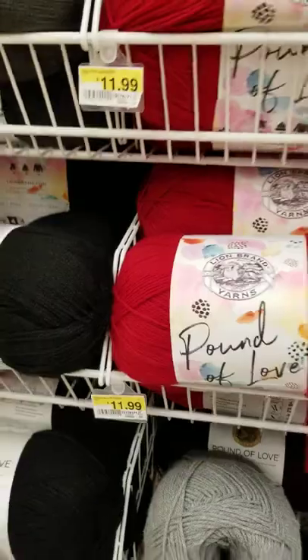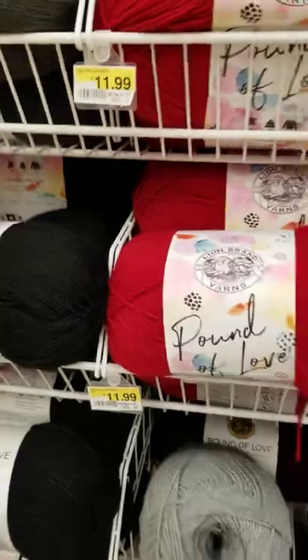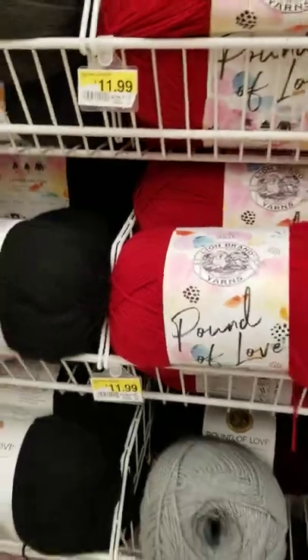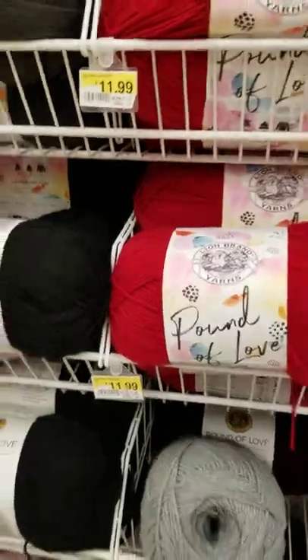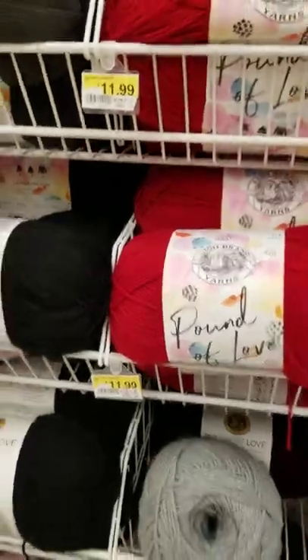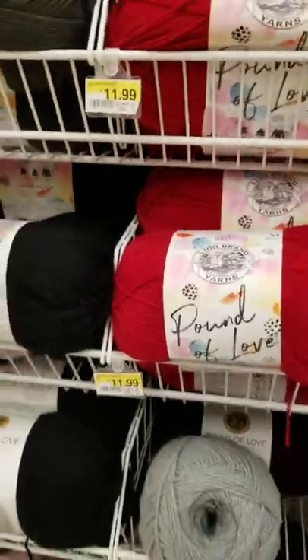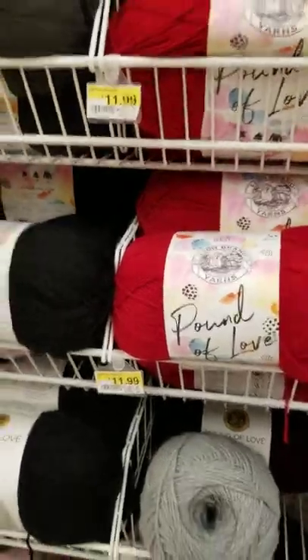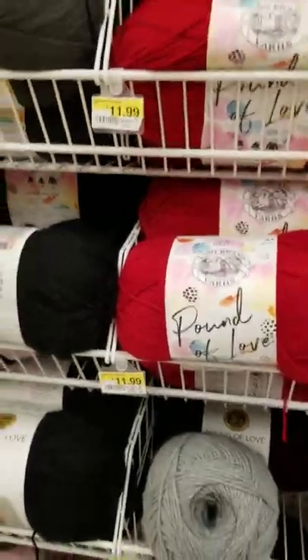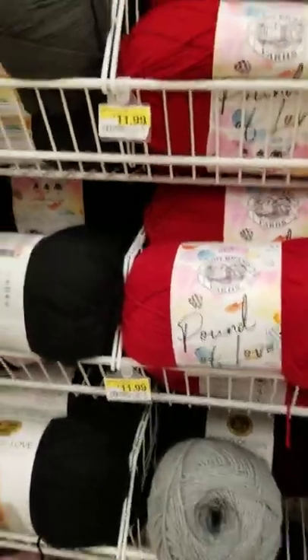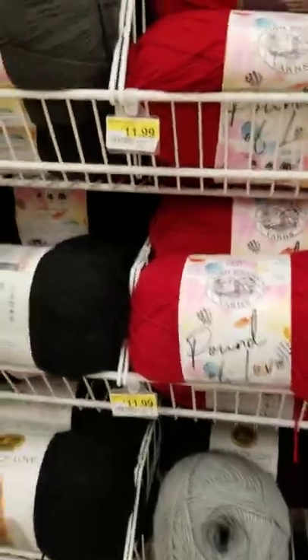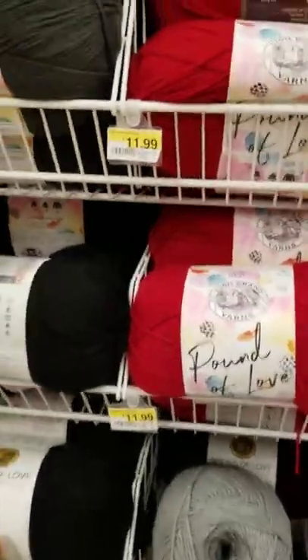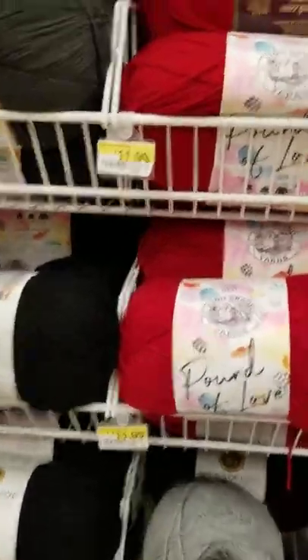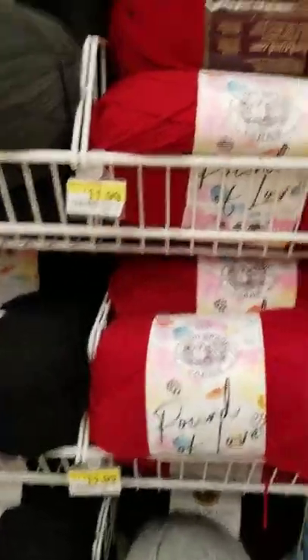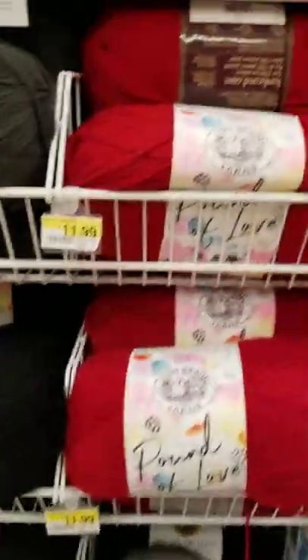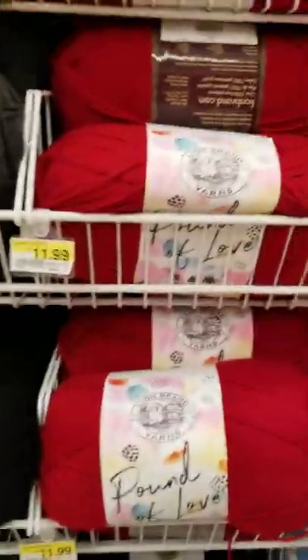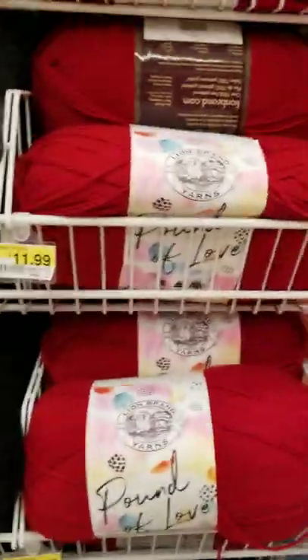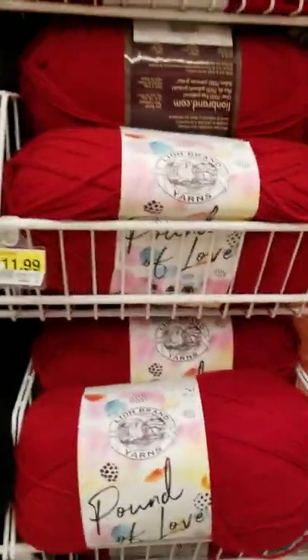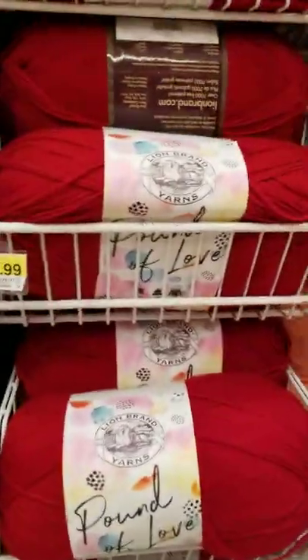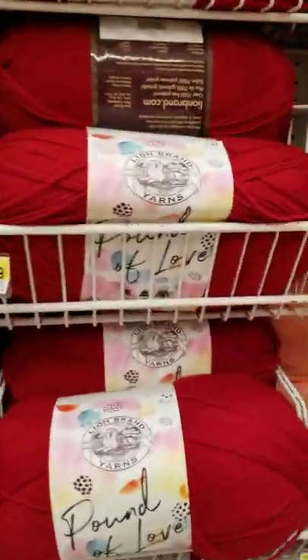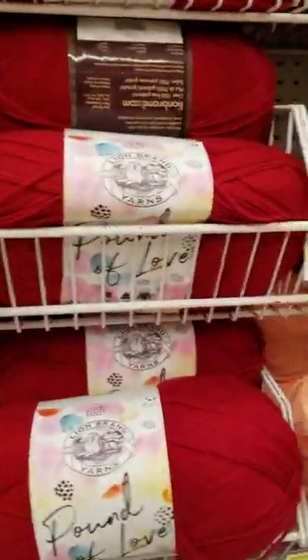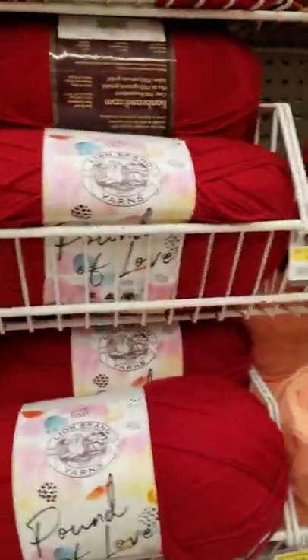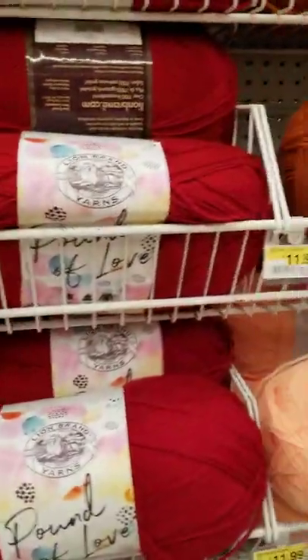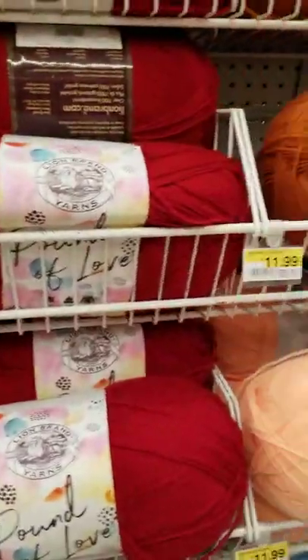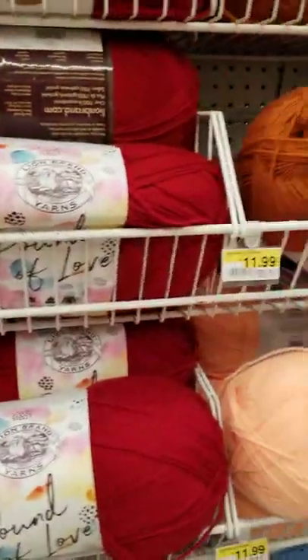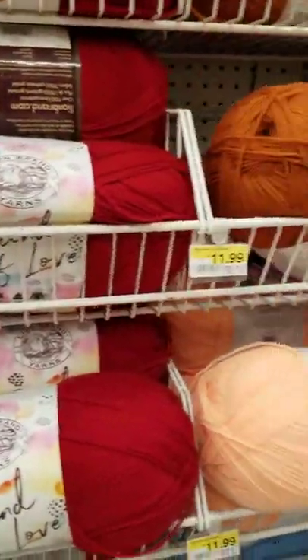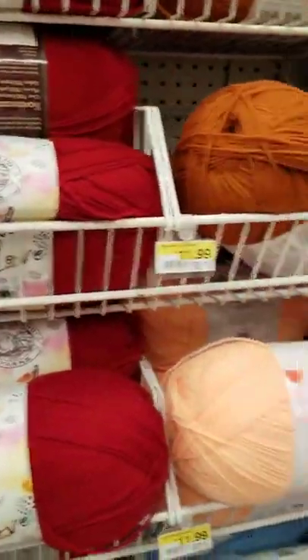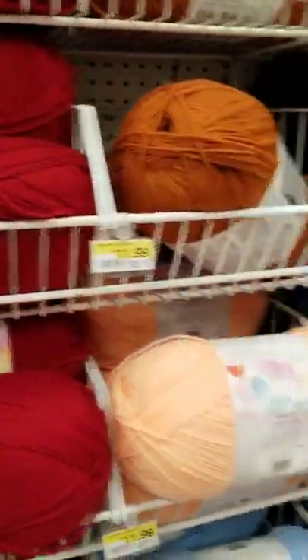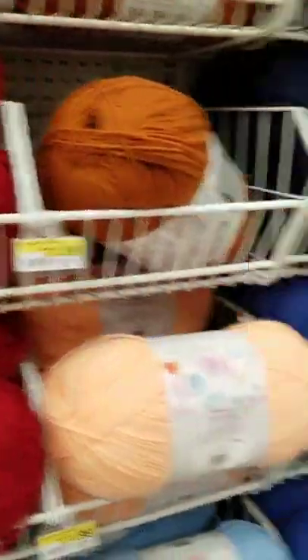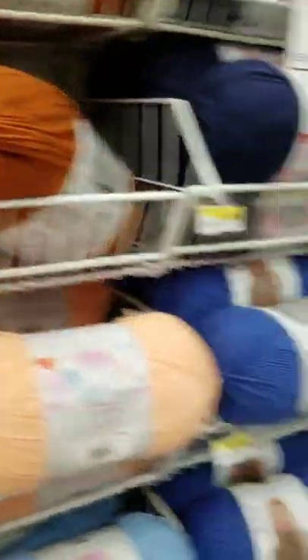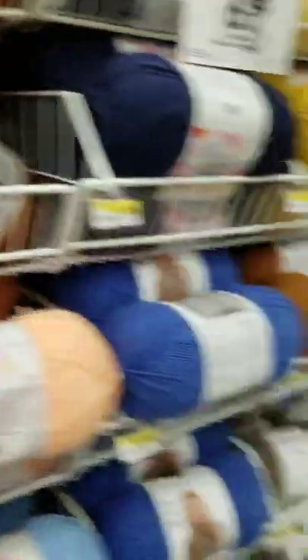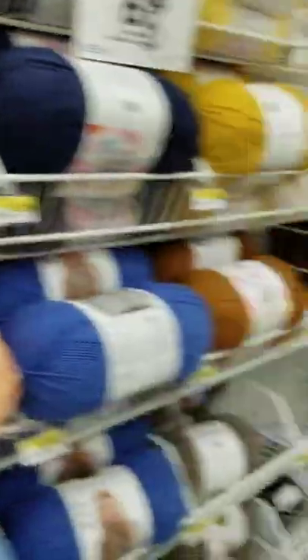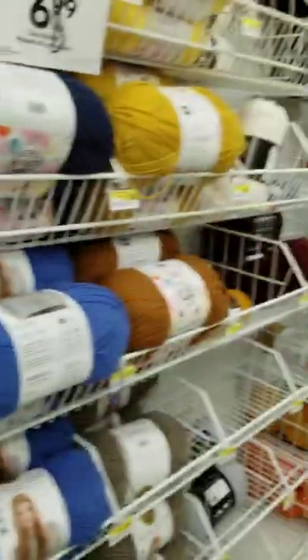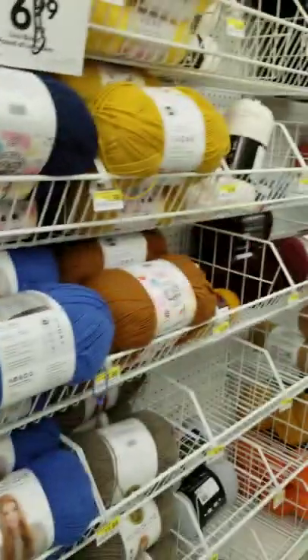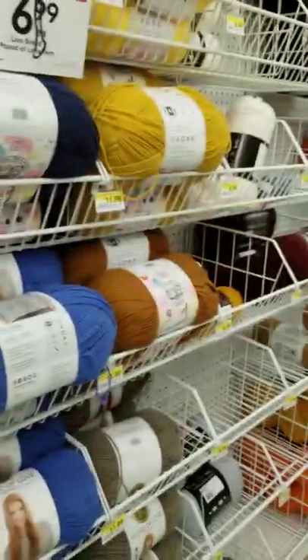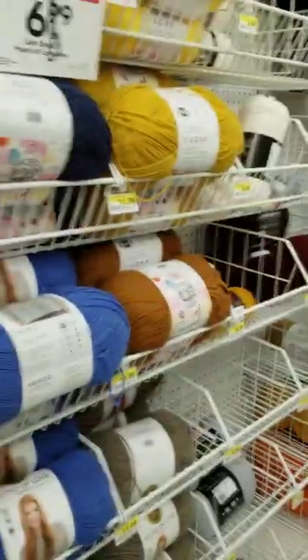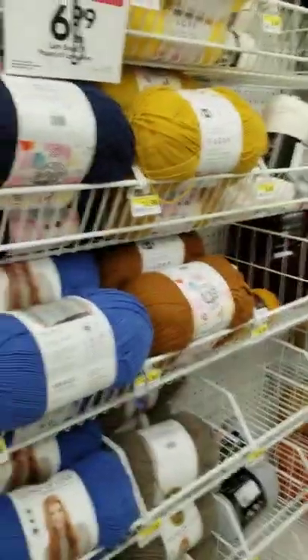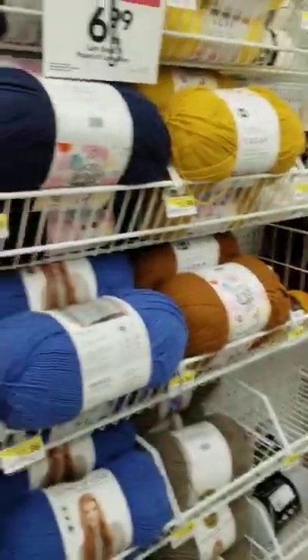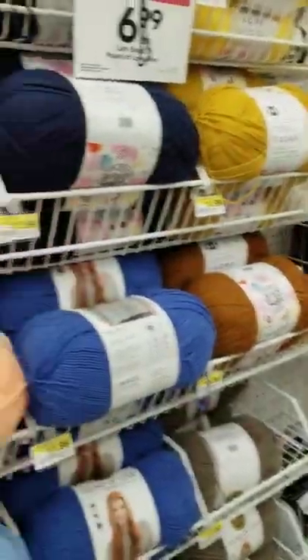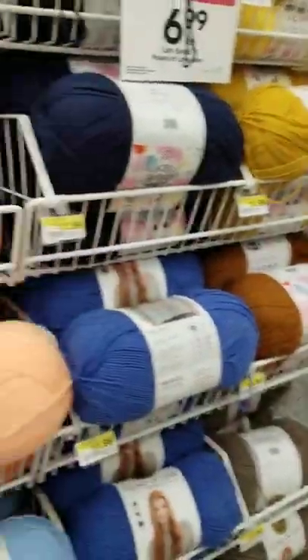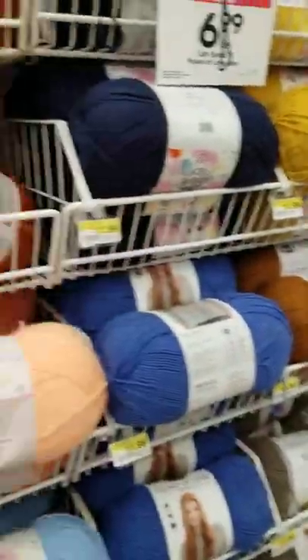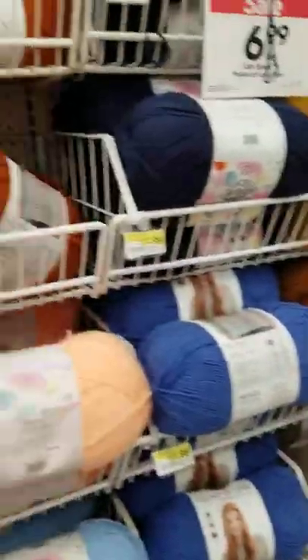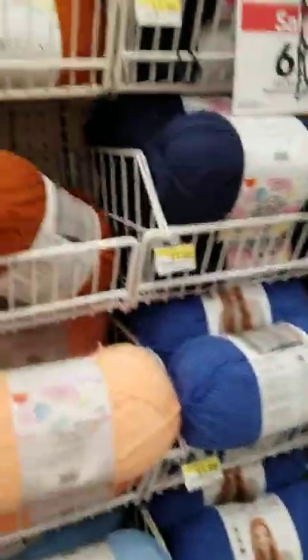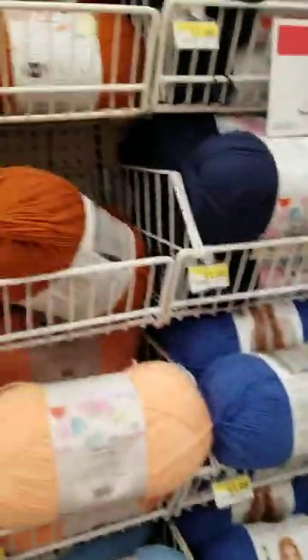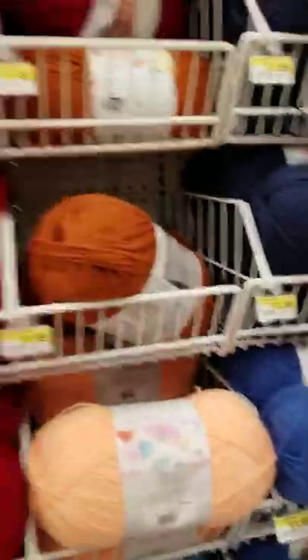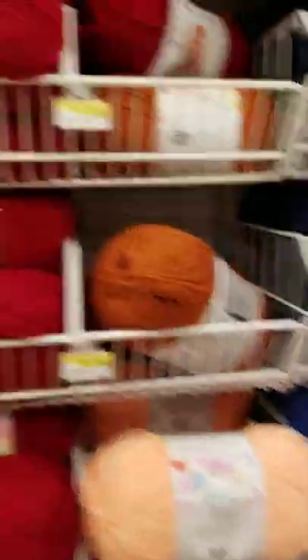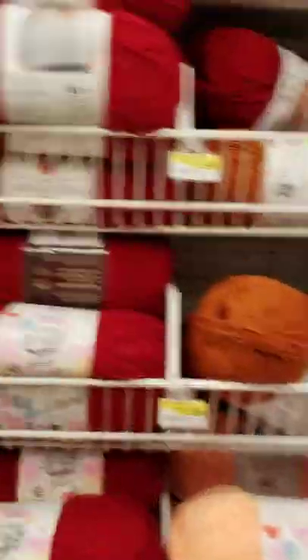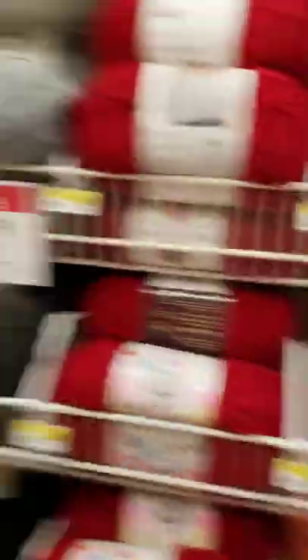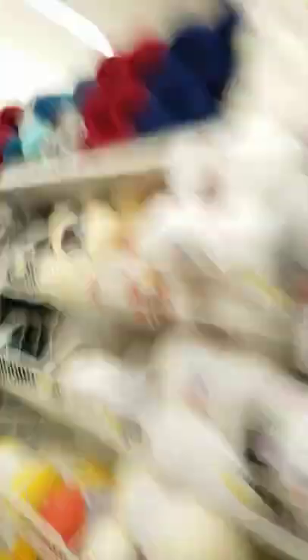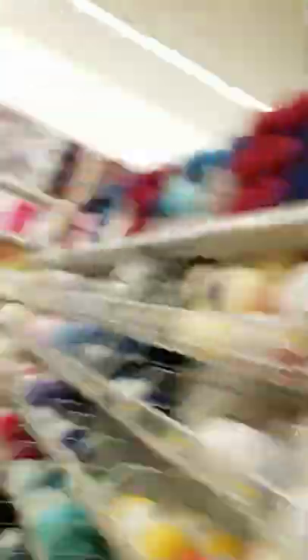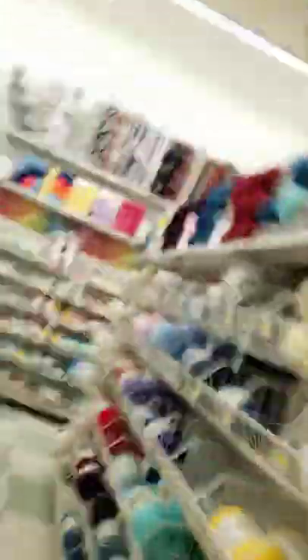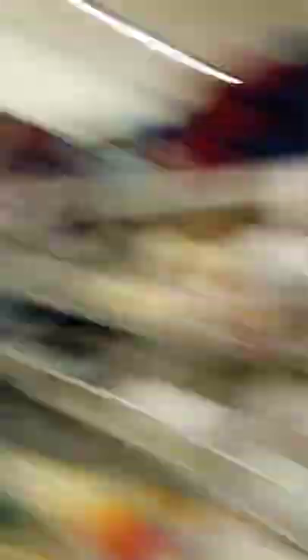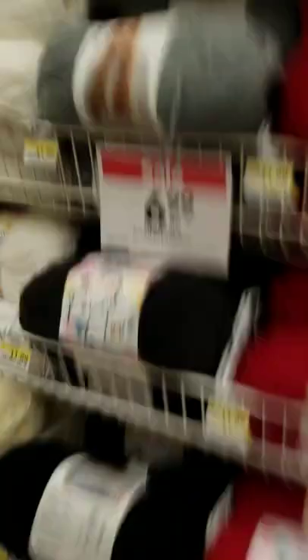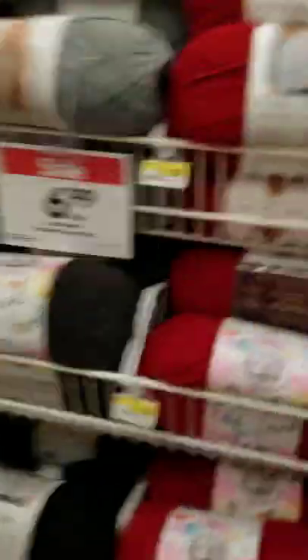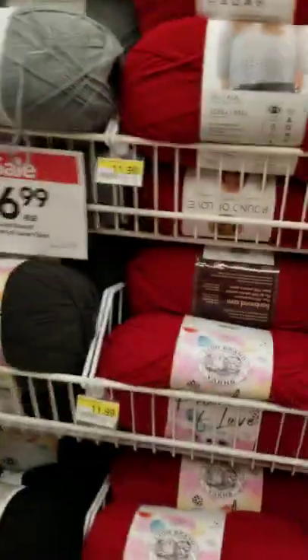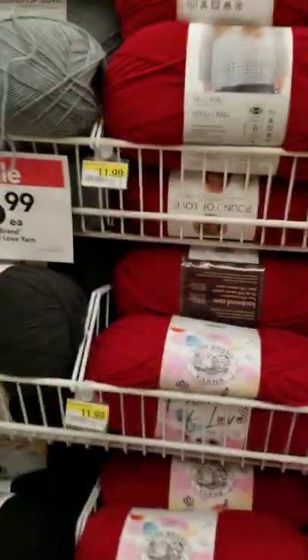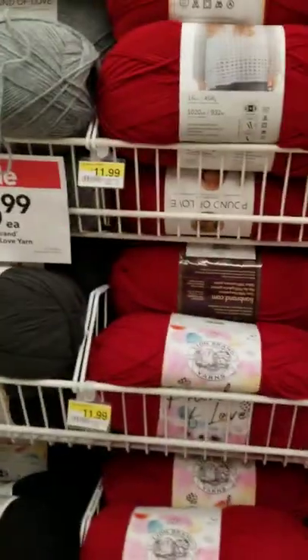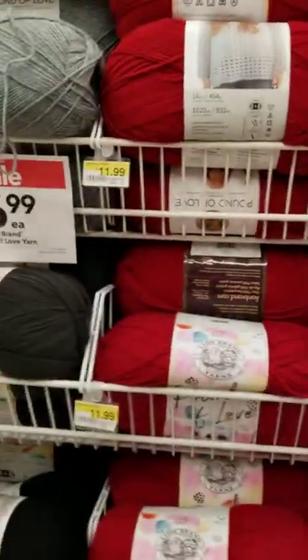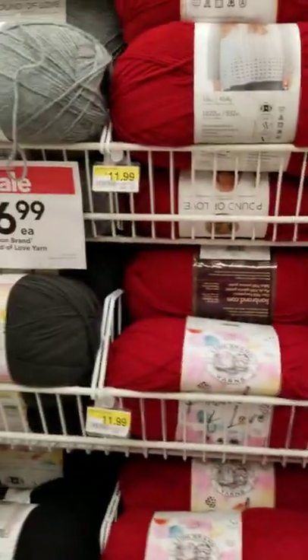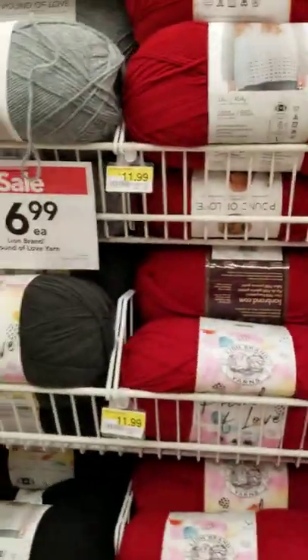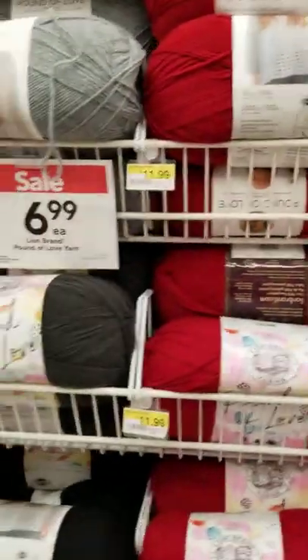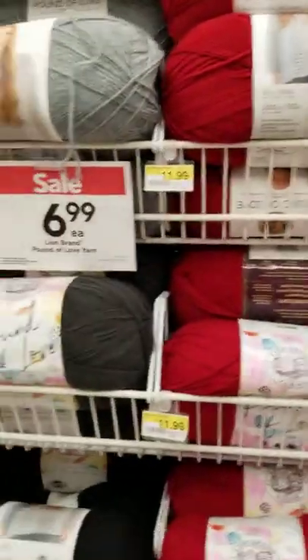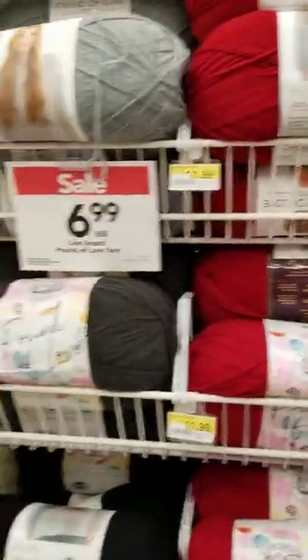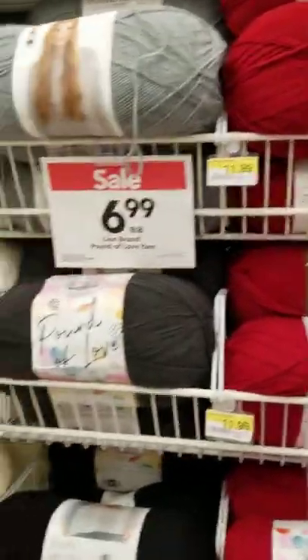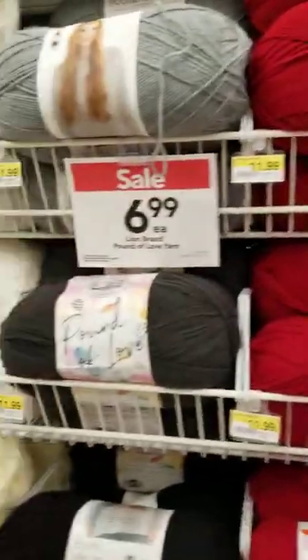Hello, everyone. I'm here at Joann's in Linwood, Washington.